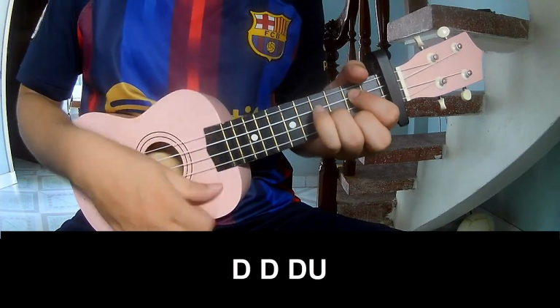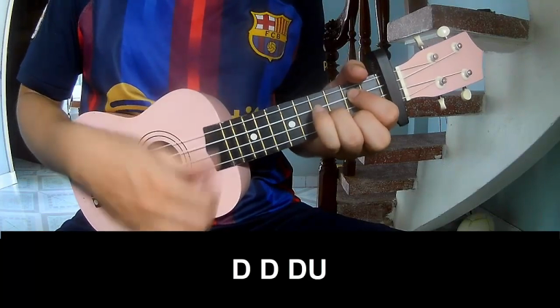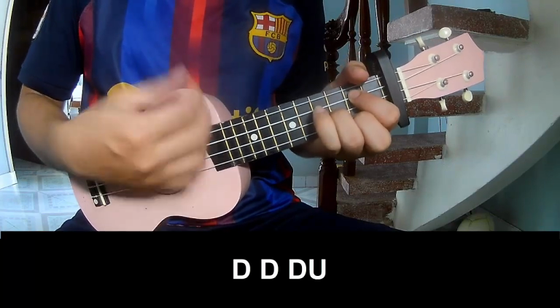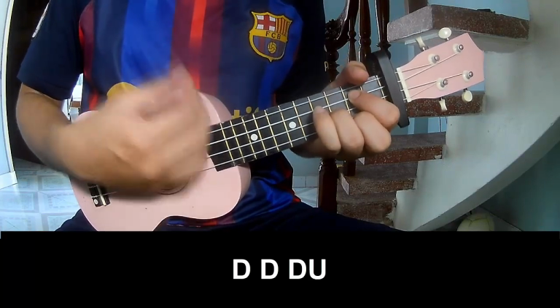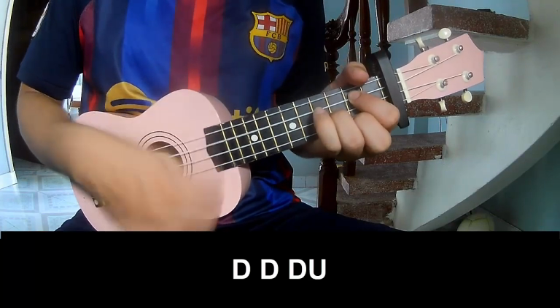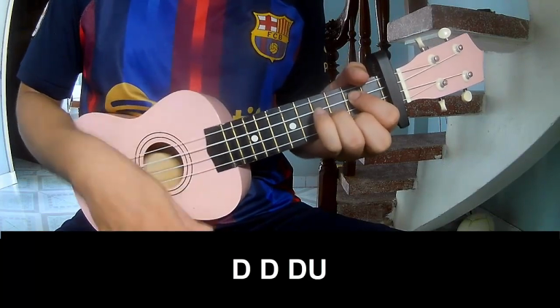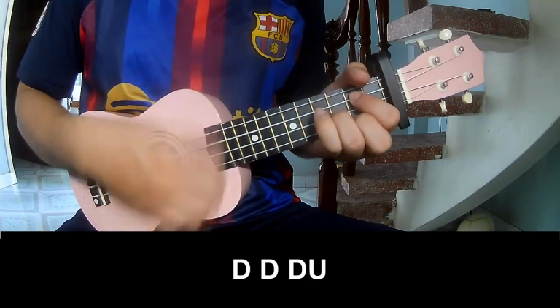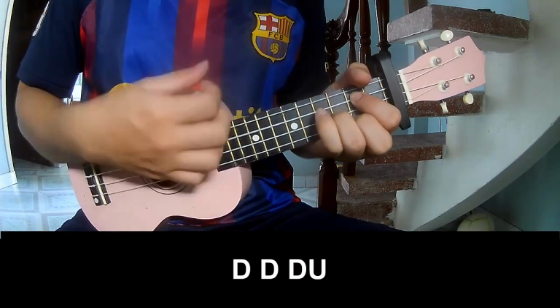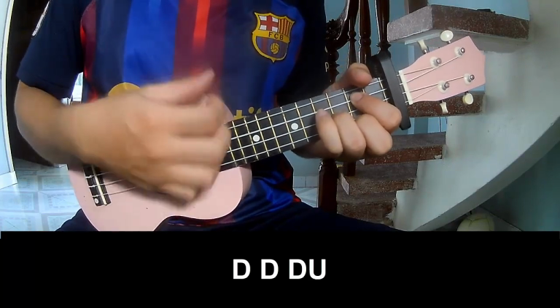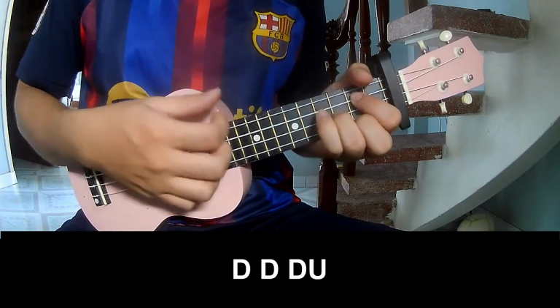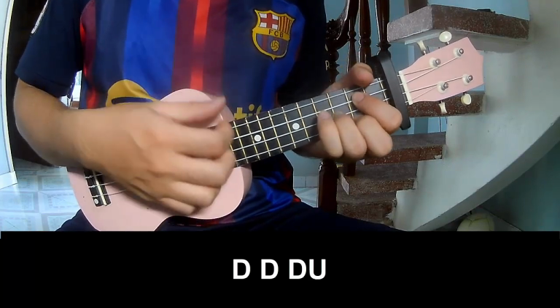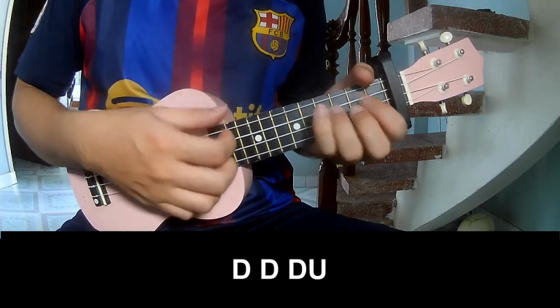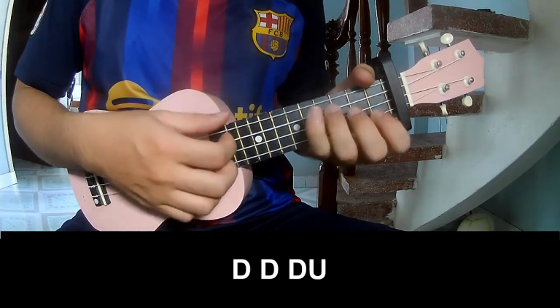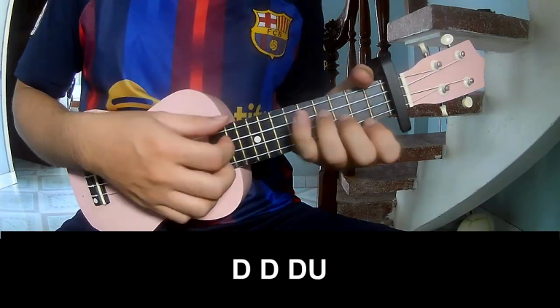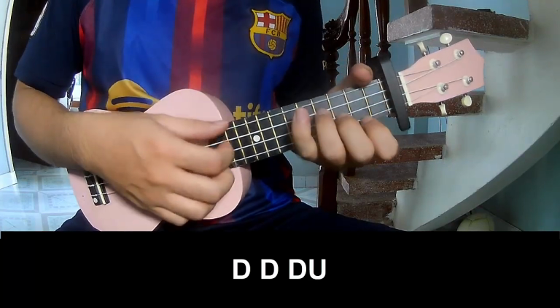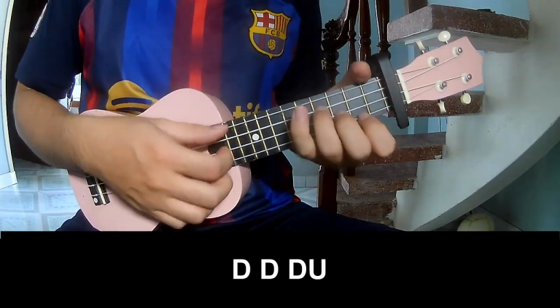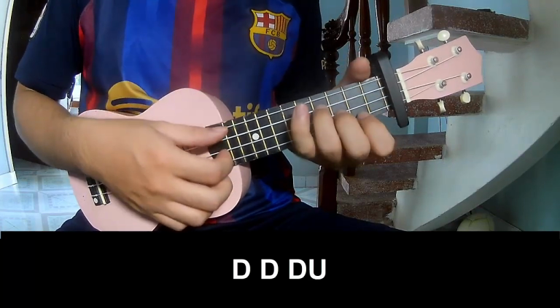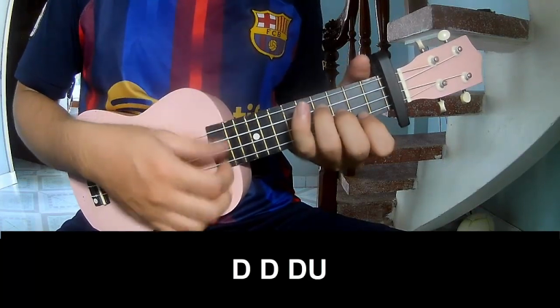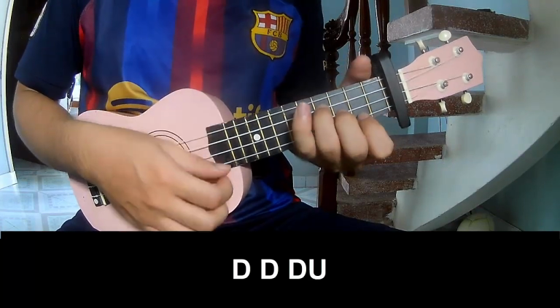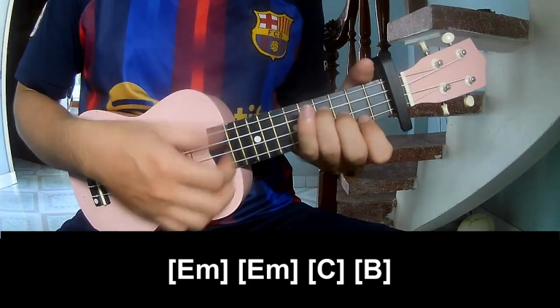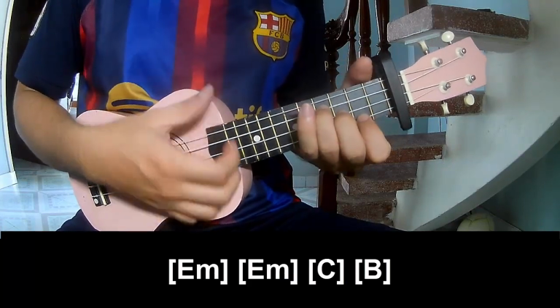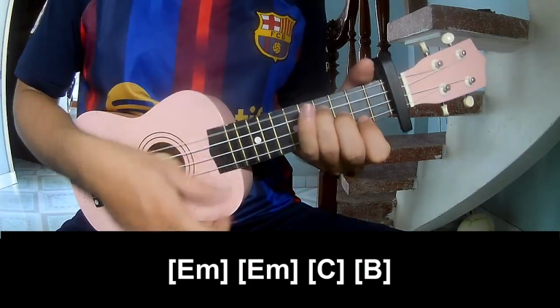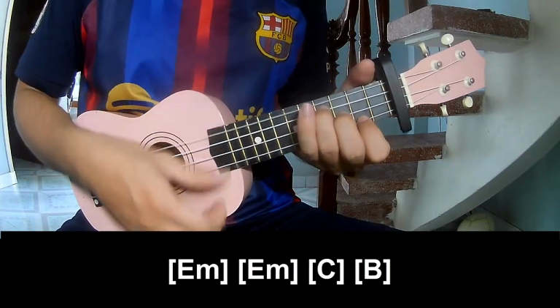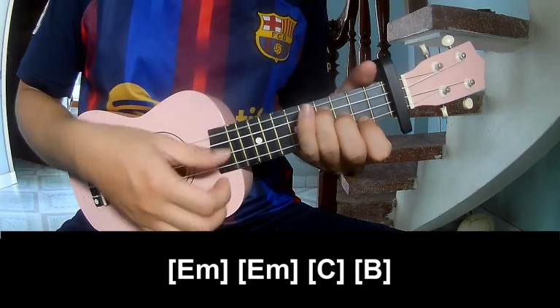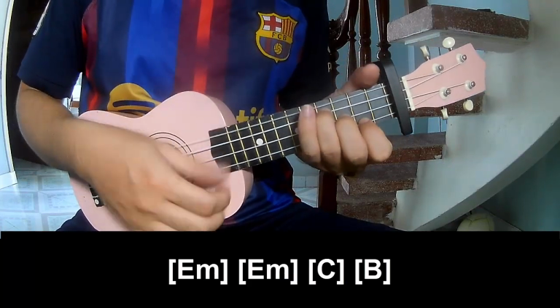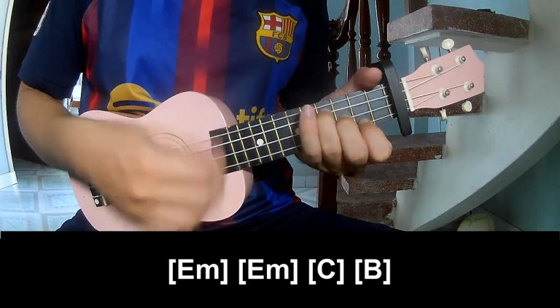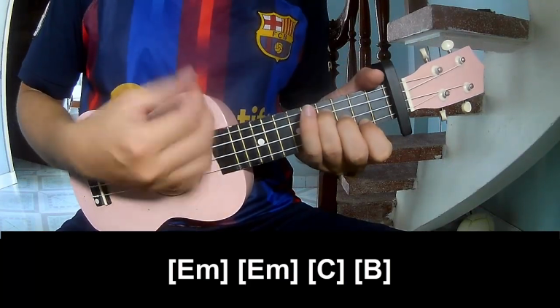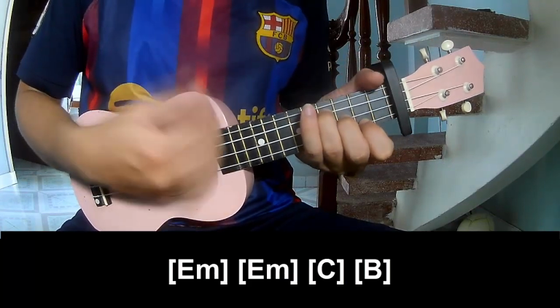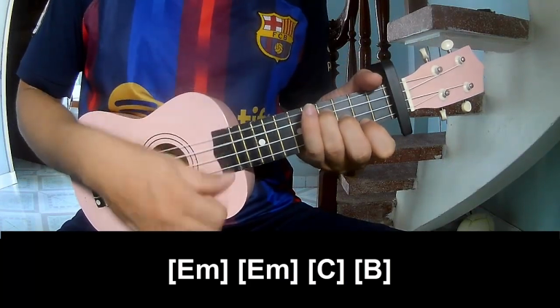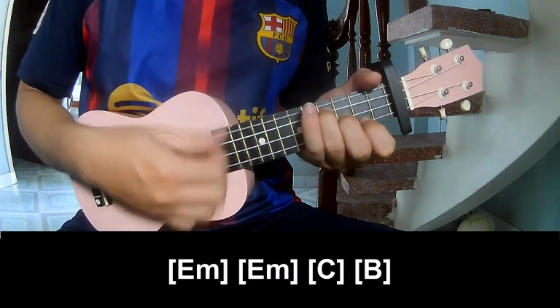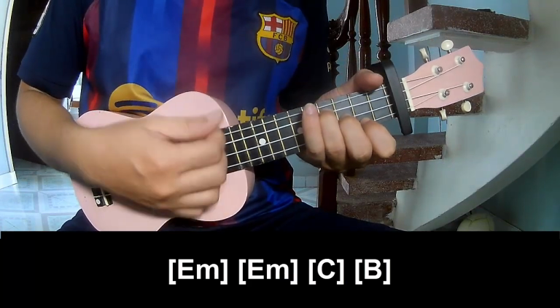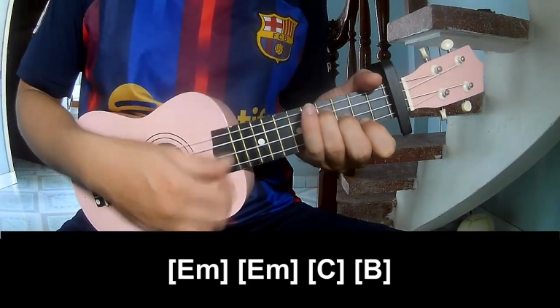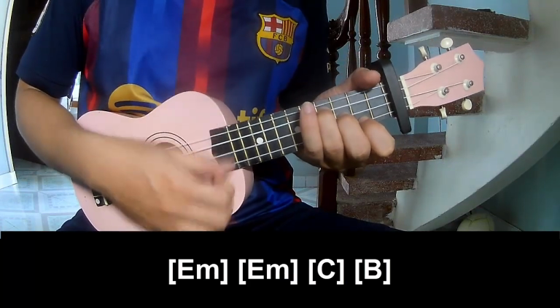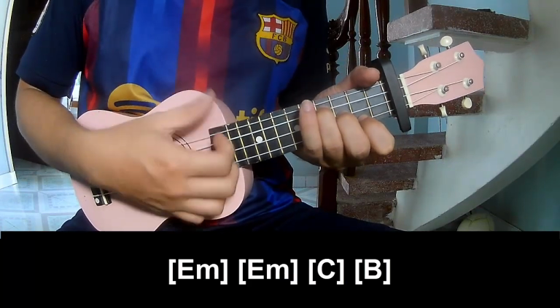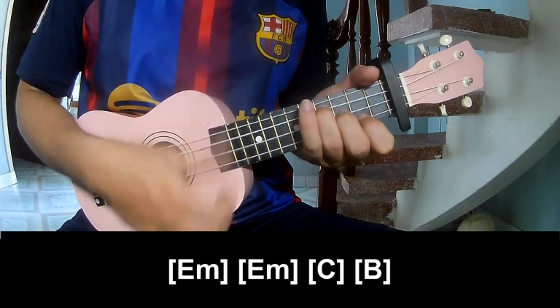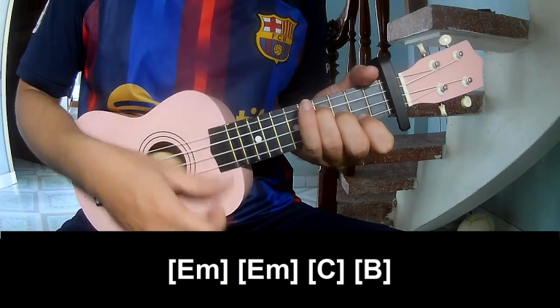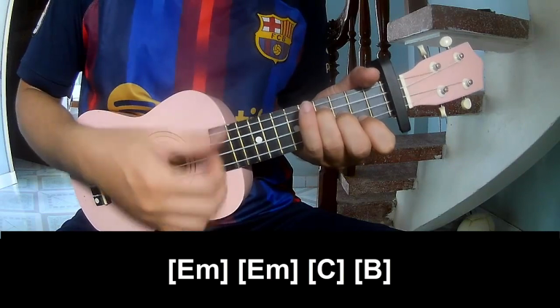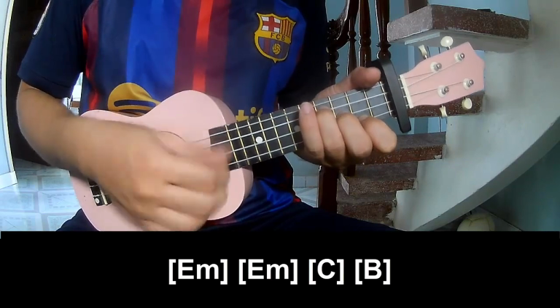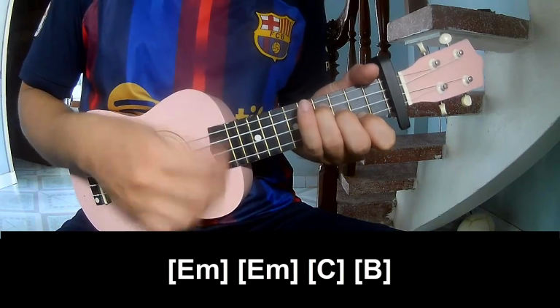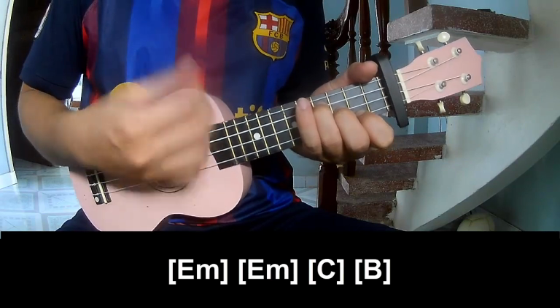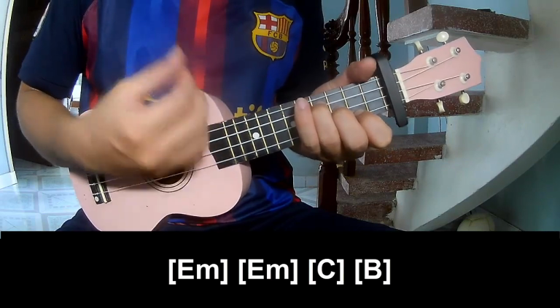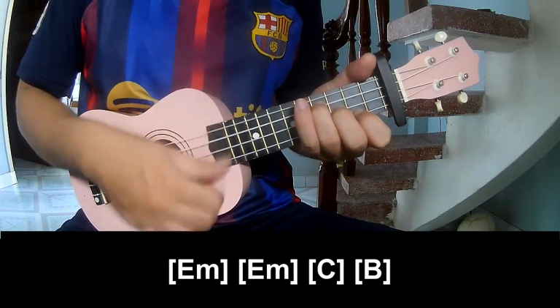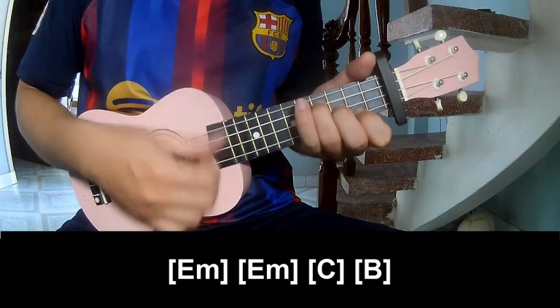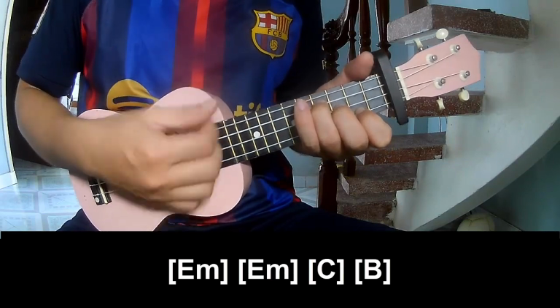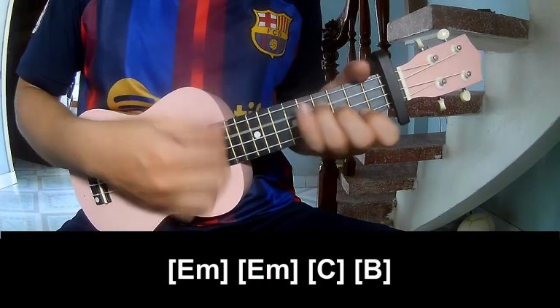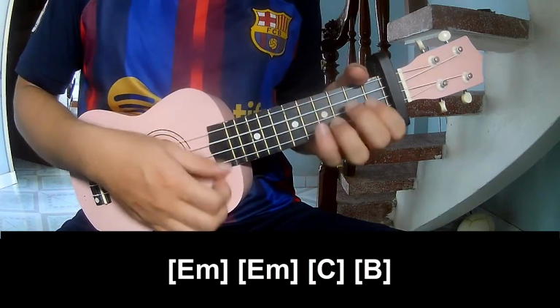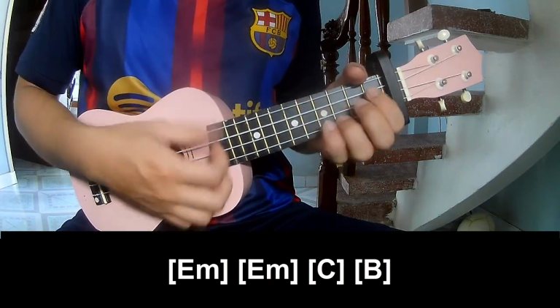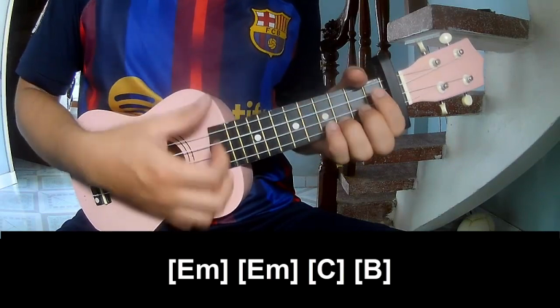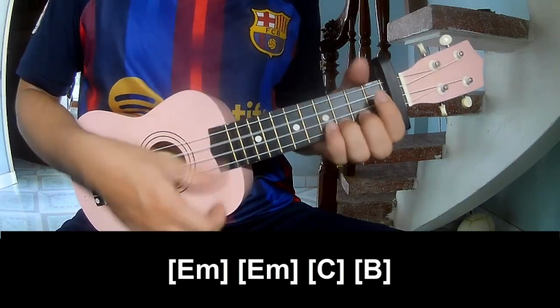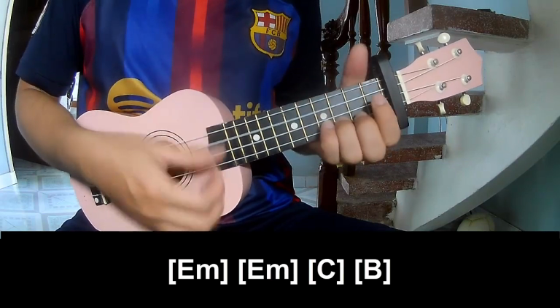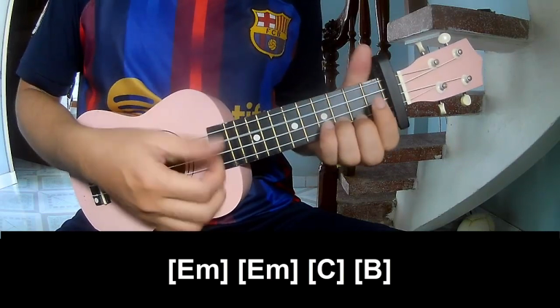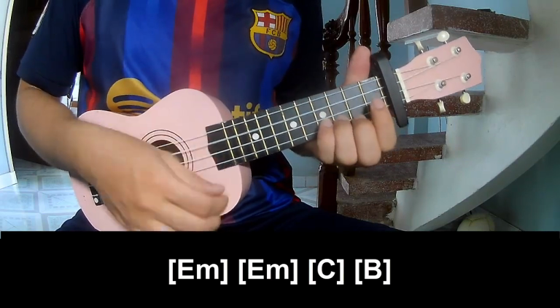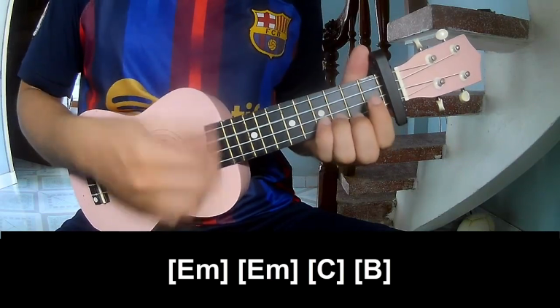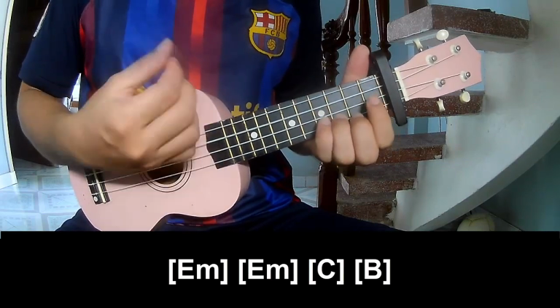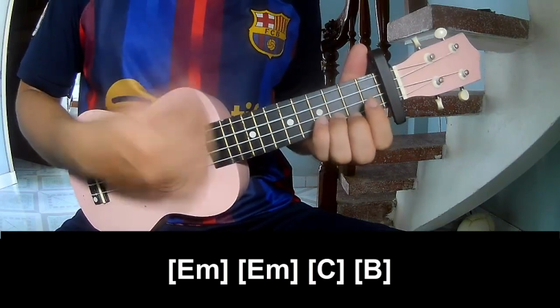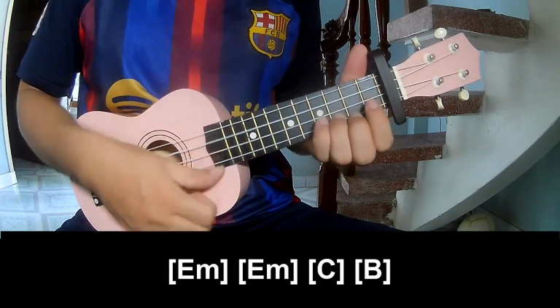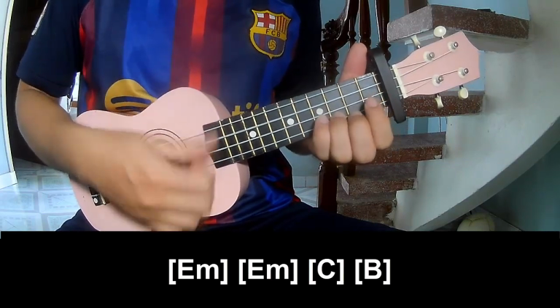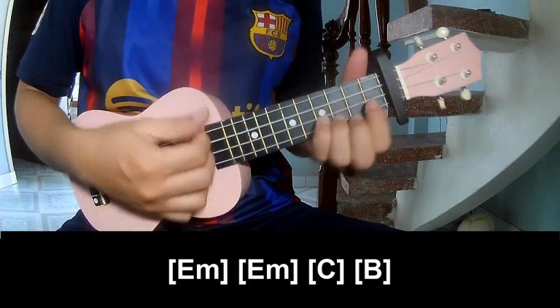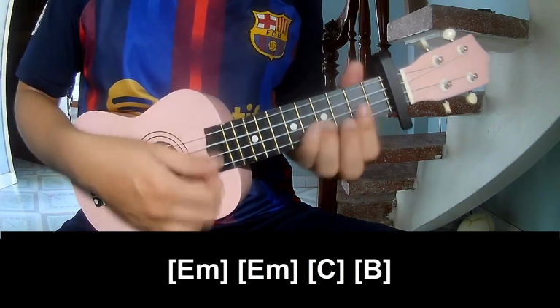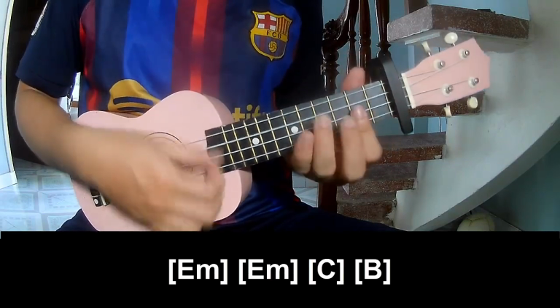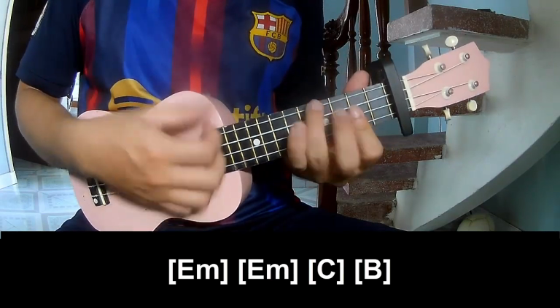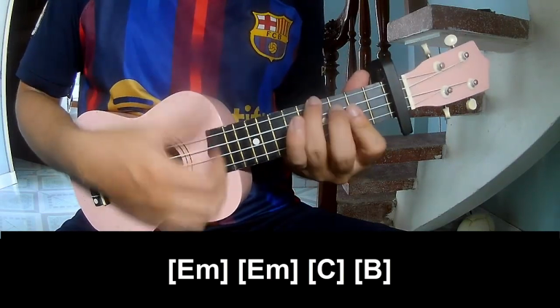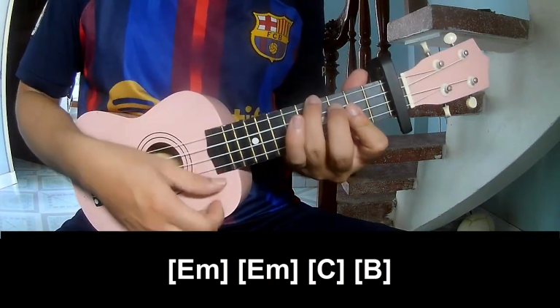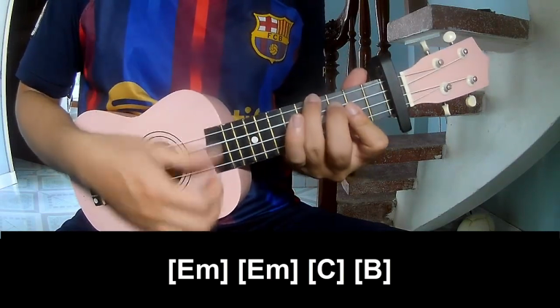Down, down, down. And to play along: E minor, E minor, C, B.